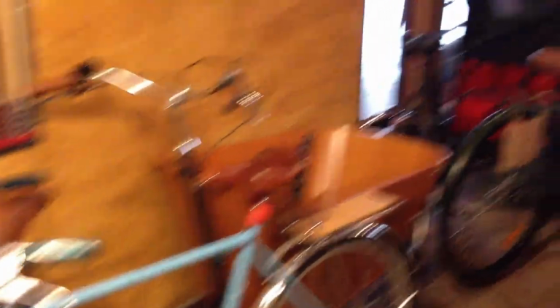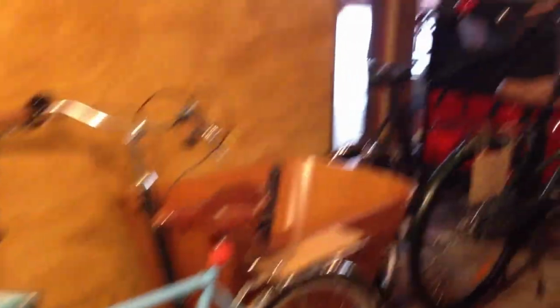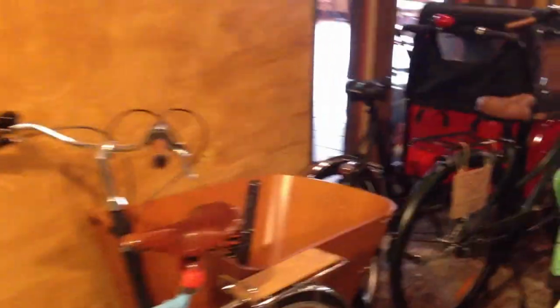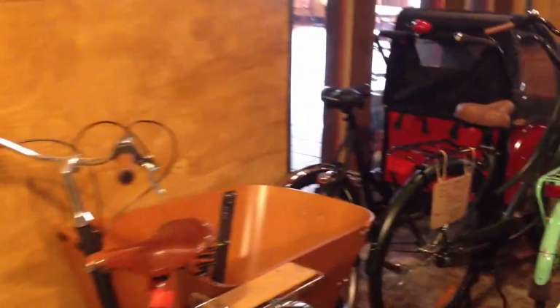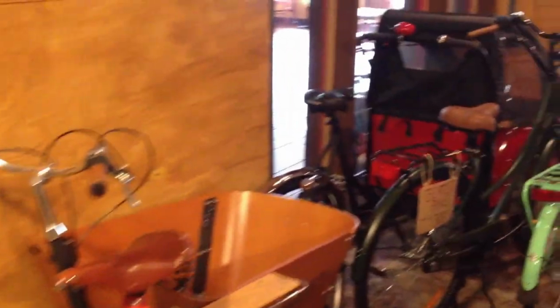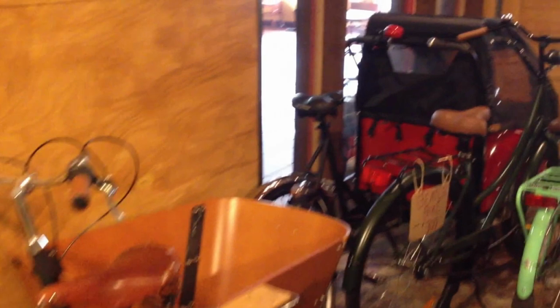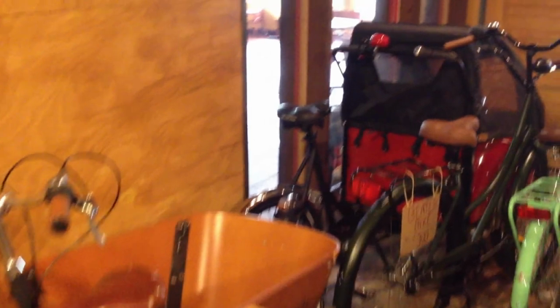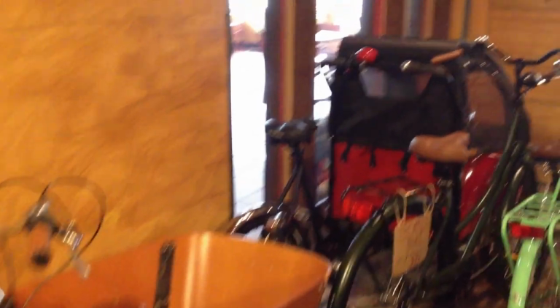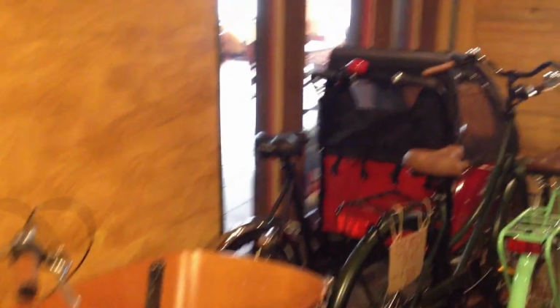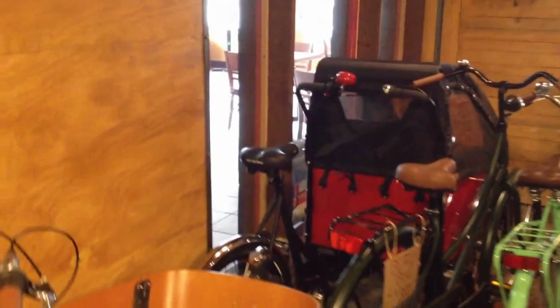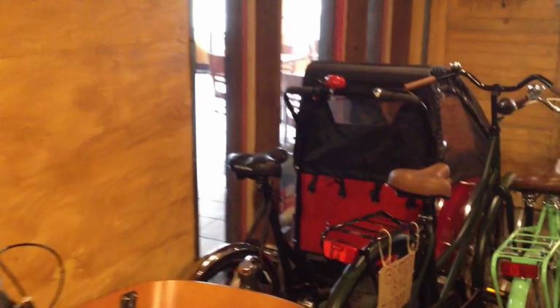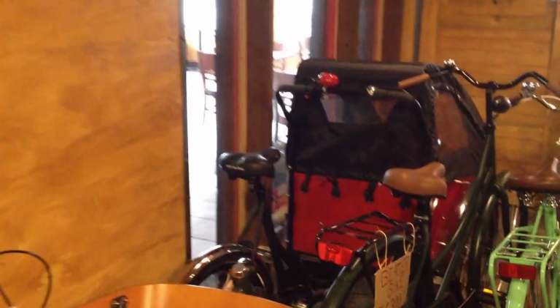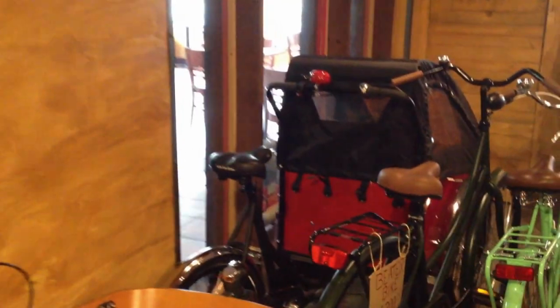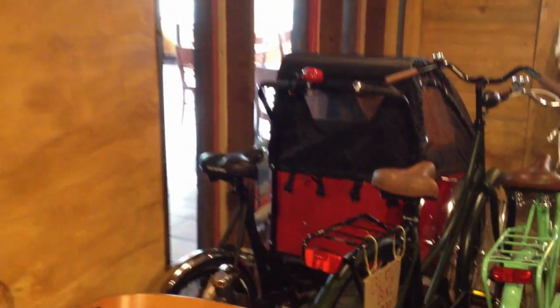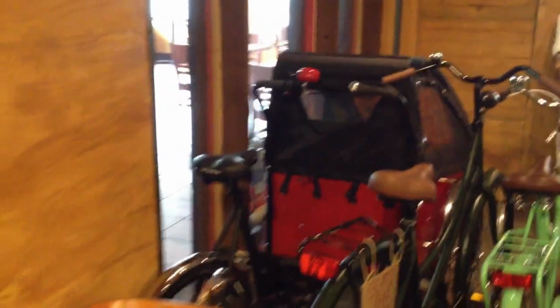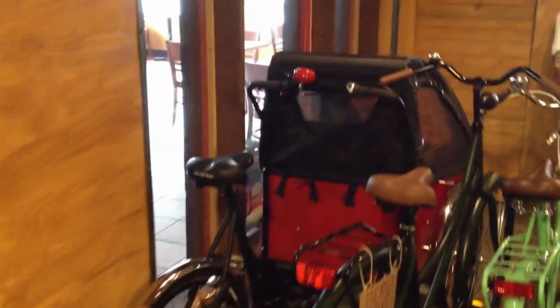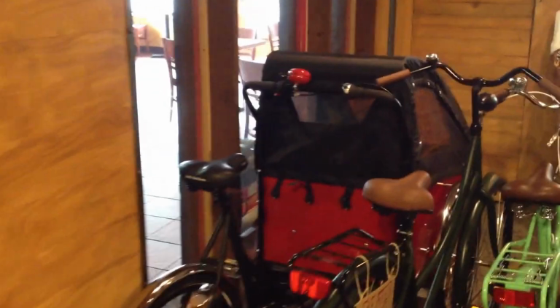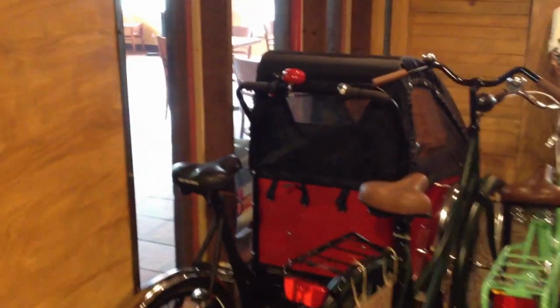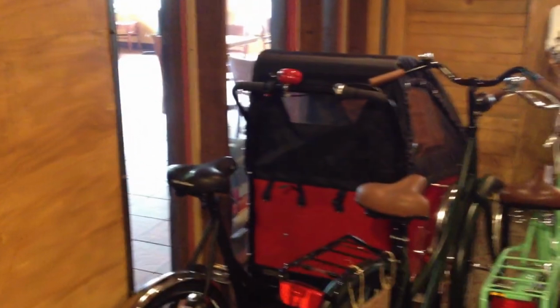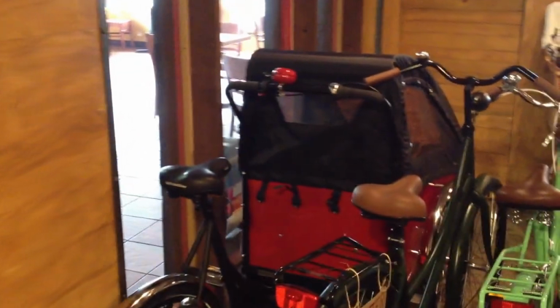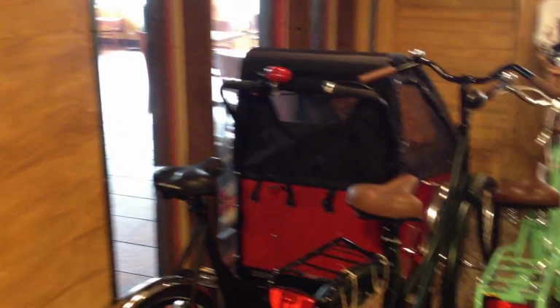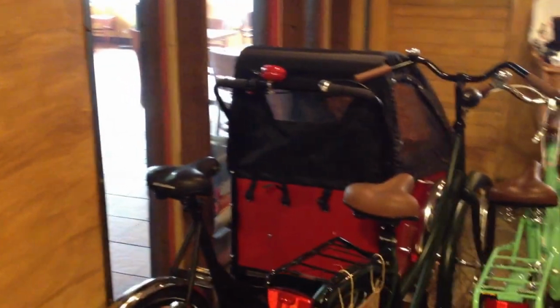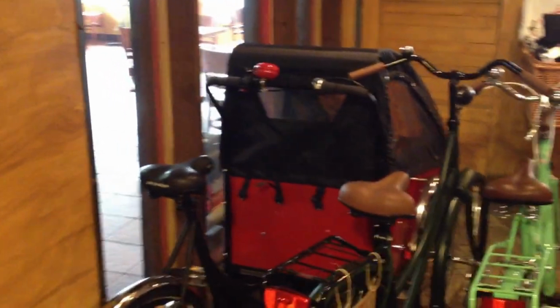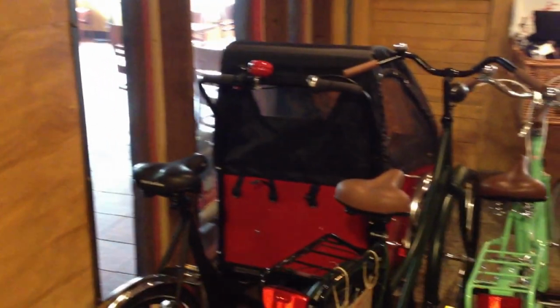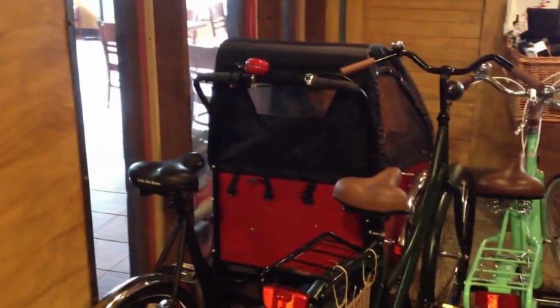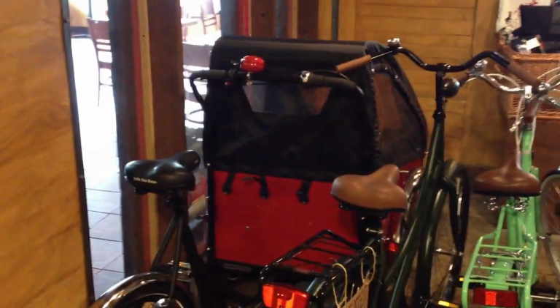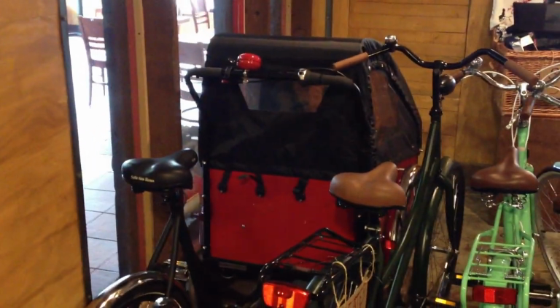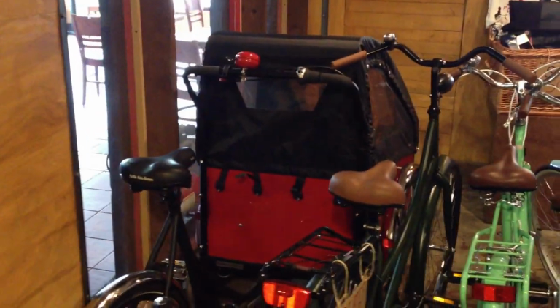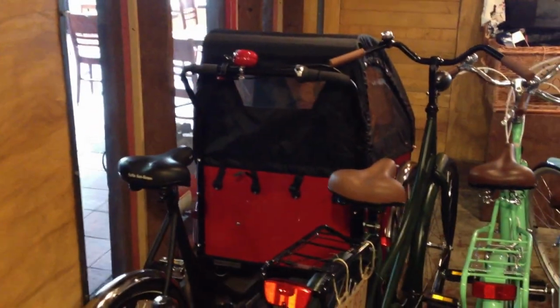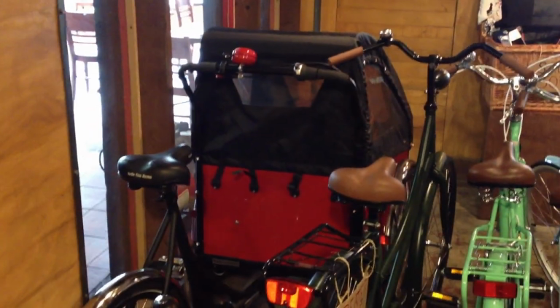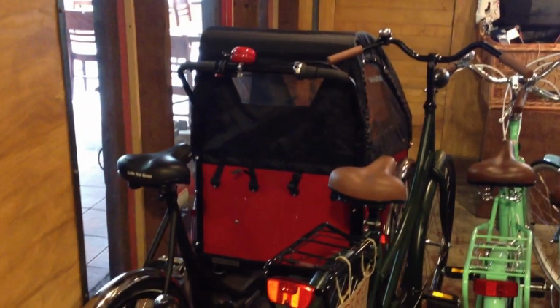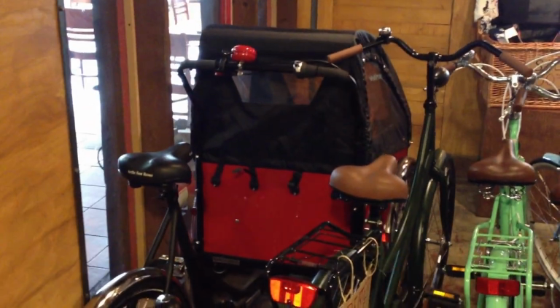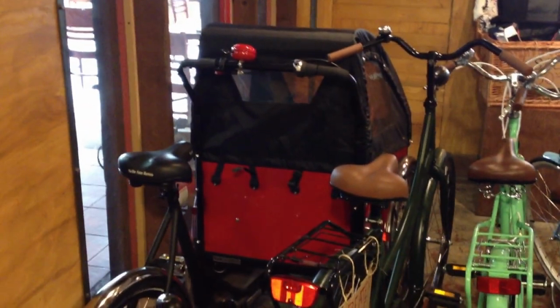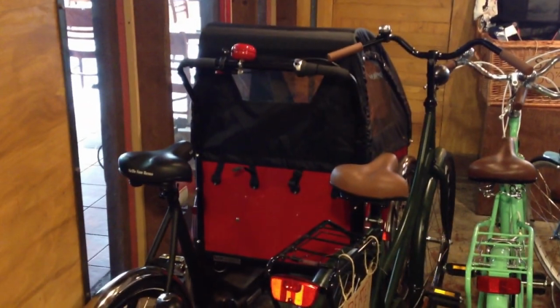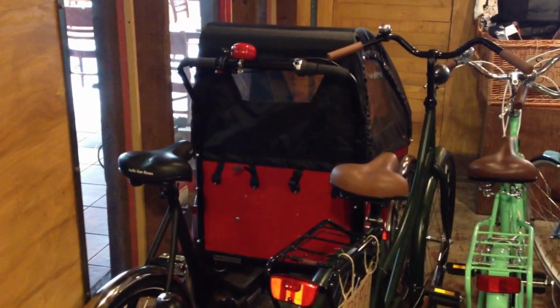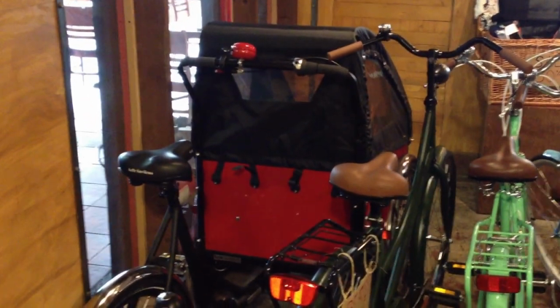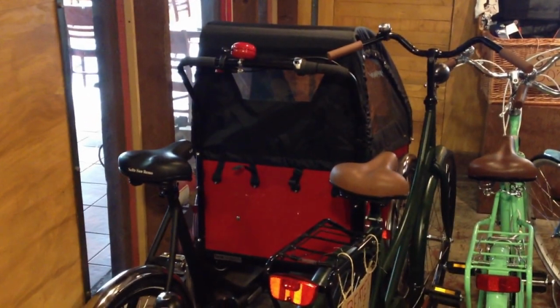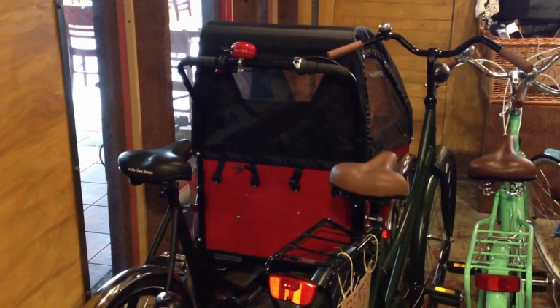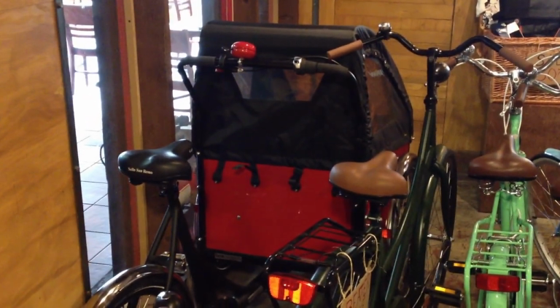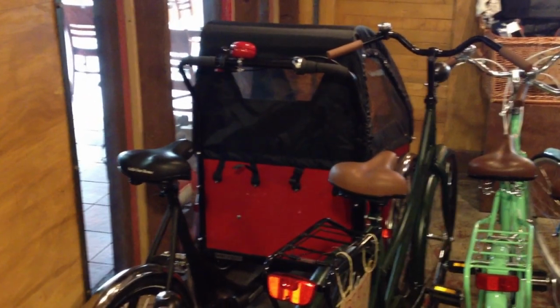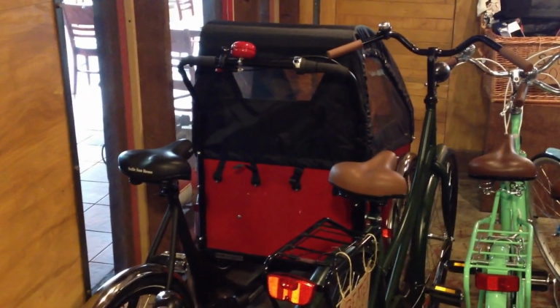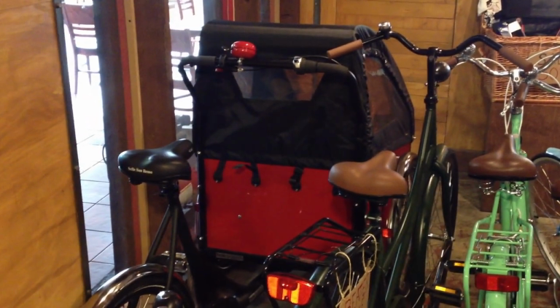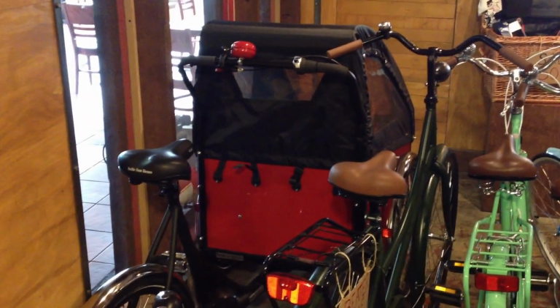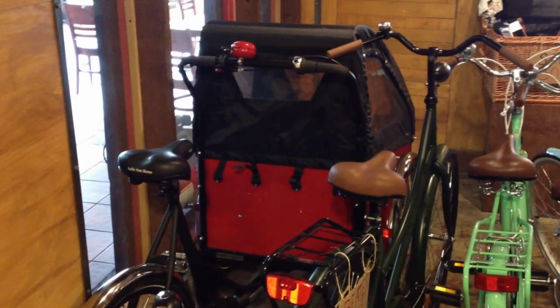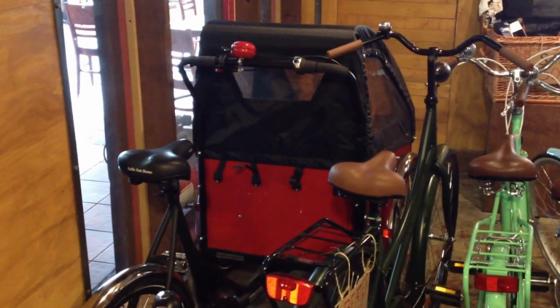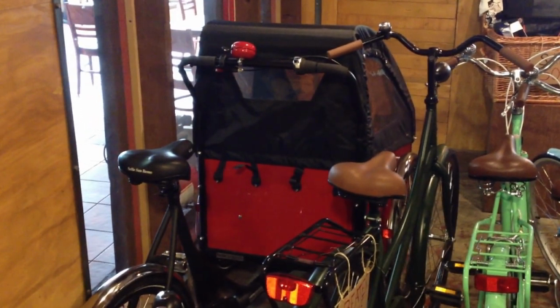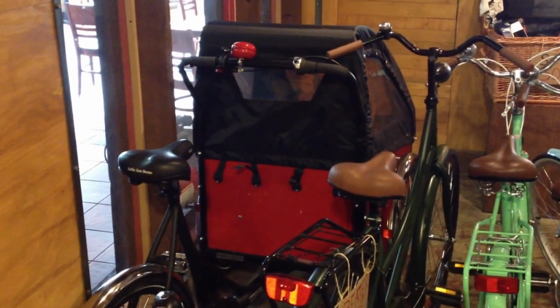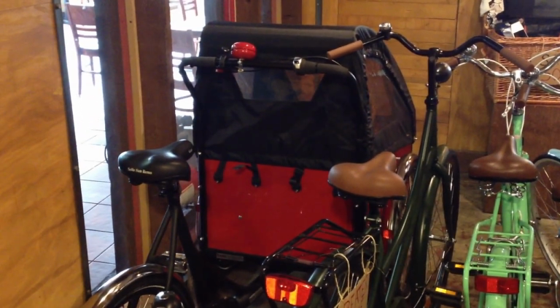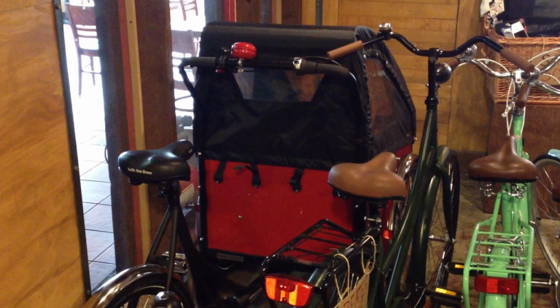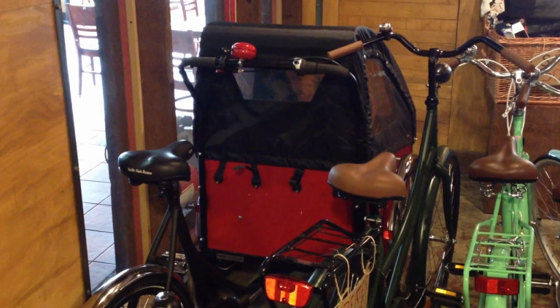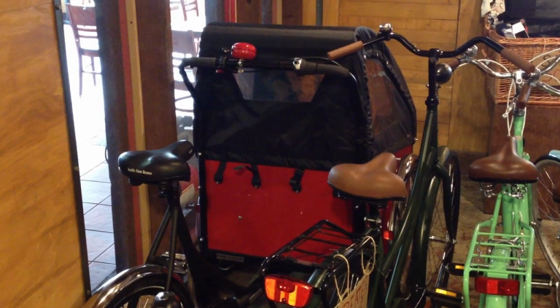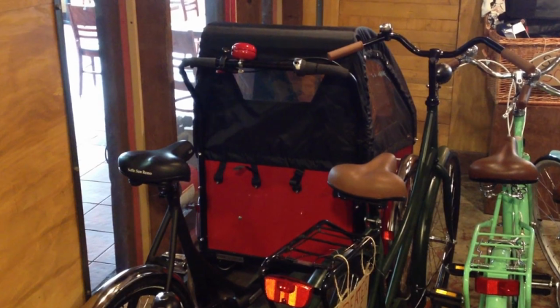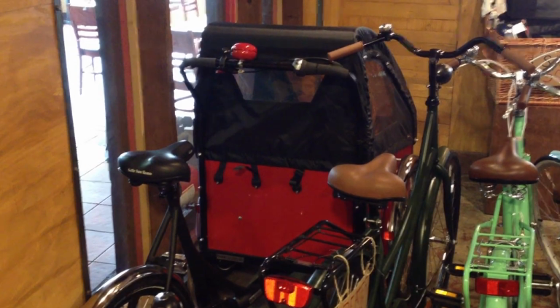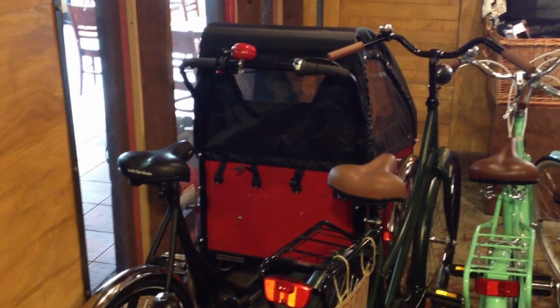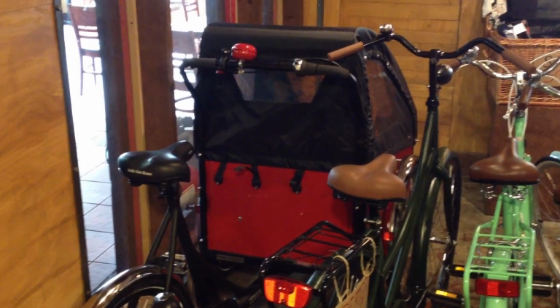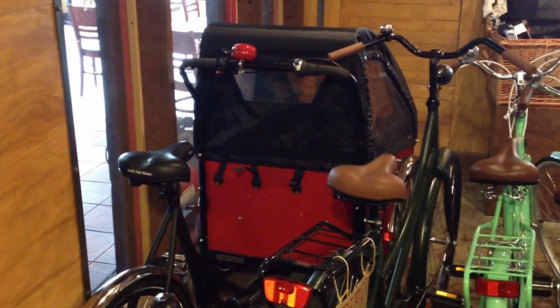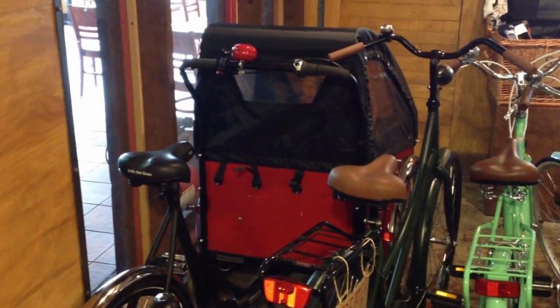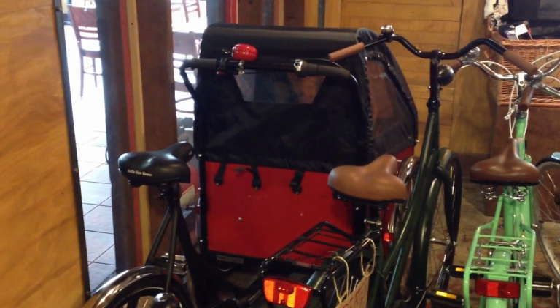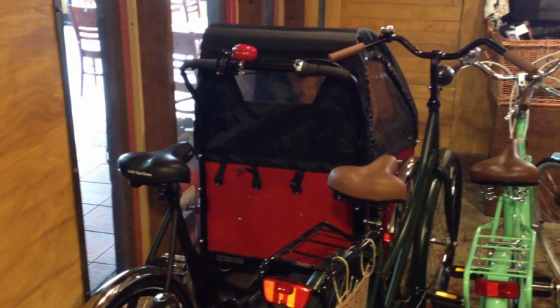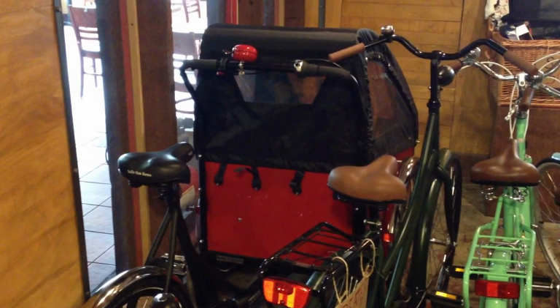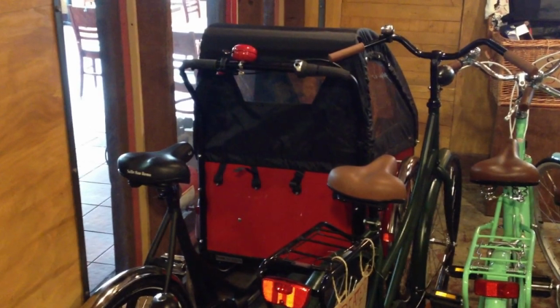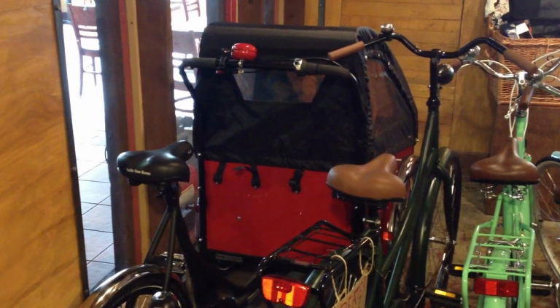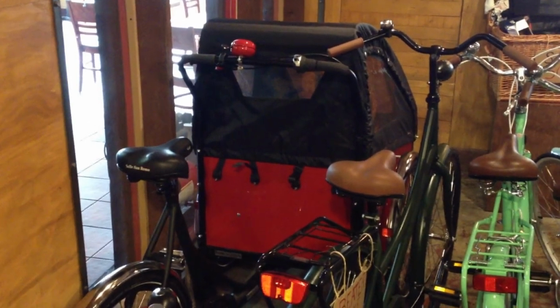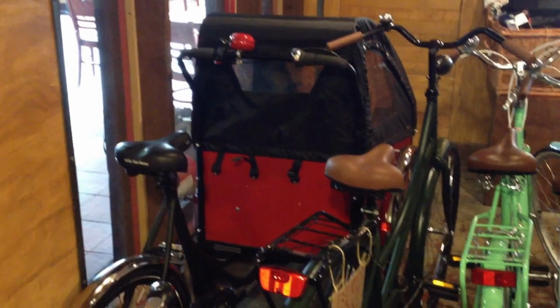Up in front of that is a Christiania Cargo Trike in red and black. This is kind of a special edition bike. That's going for $2,700.